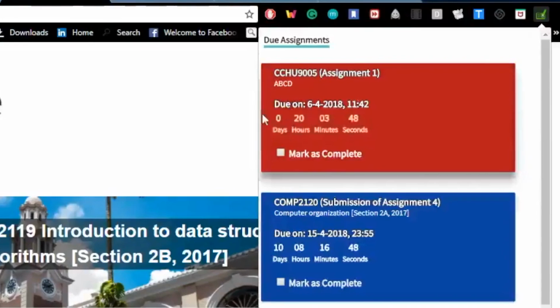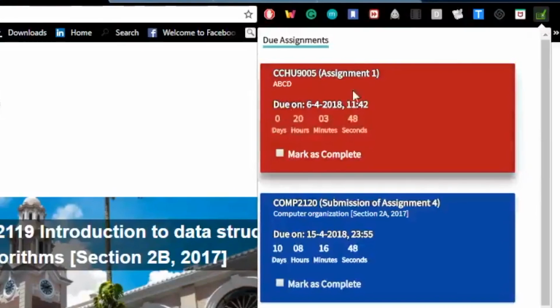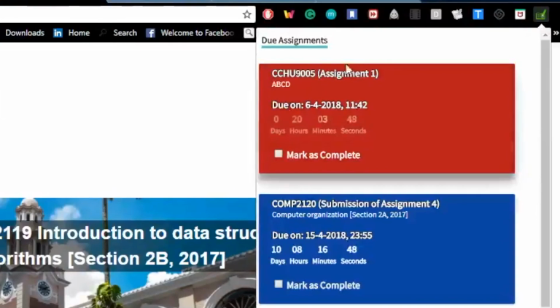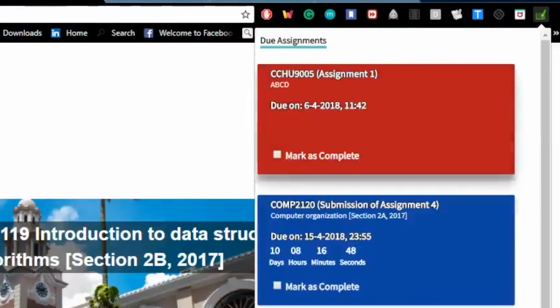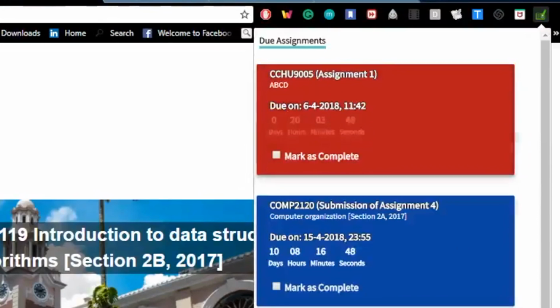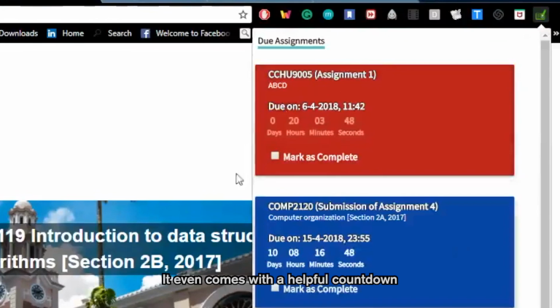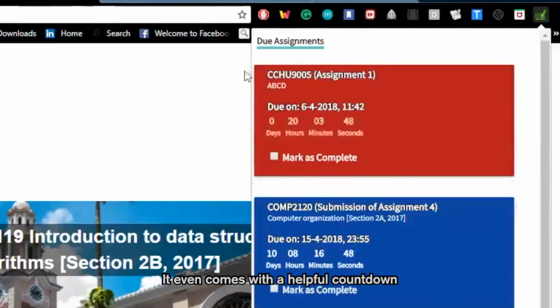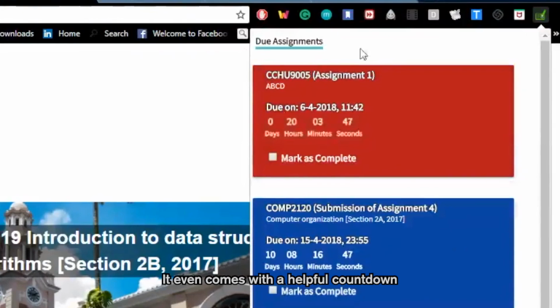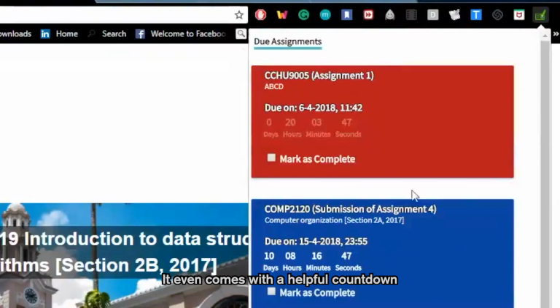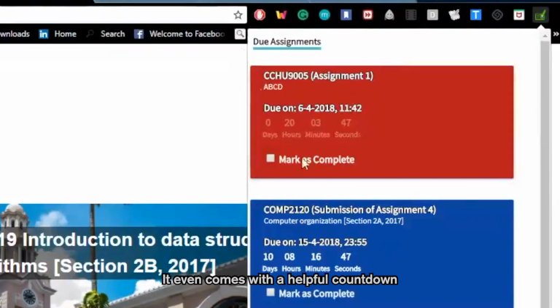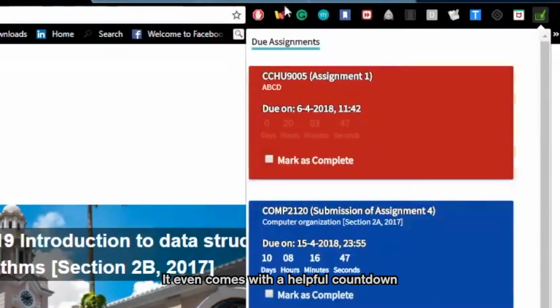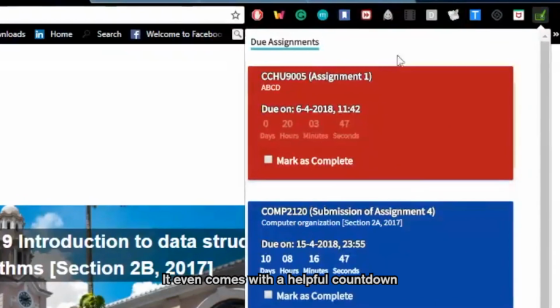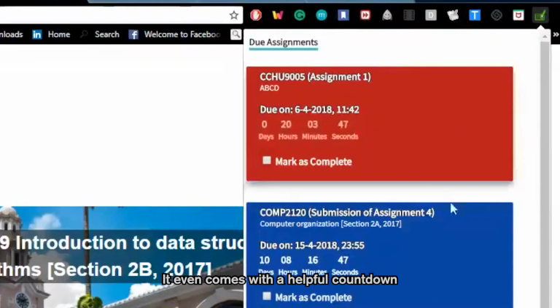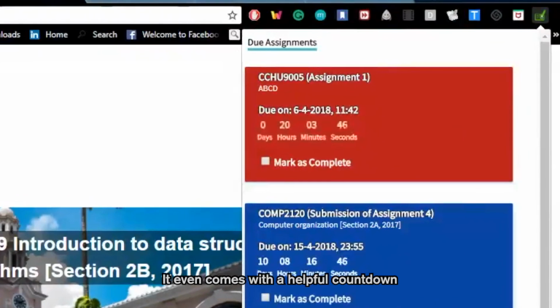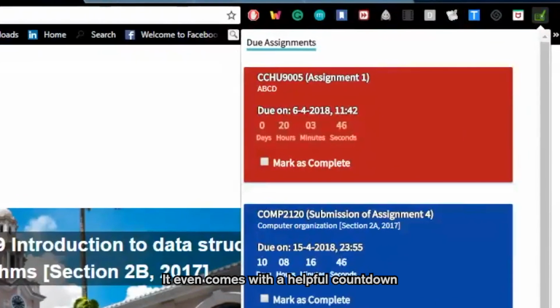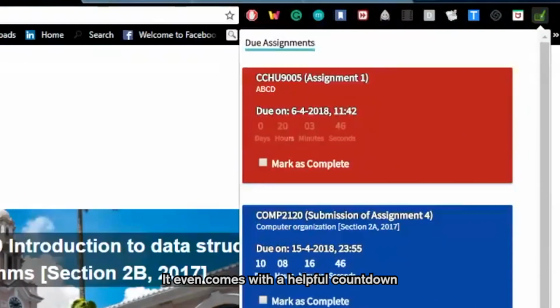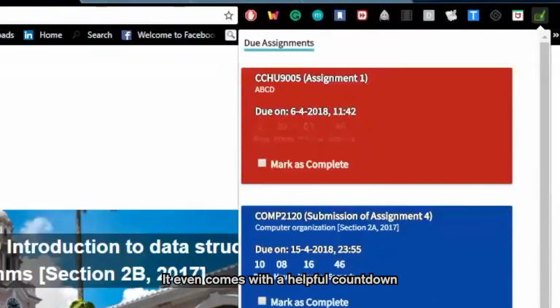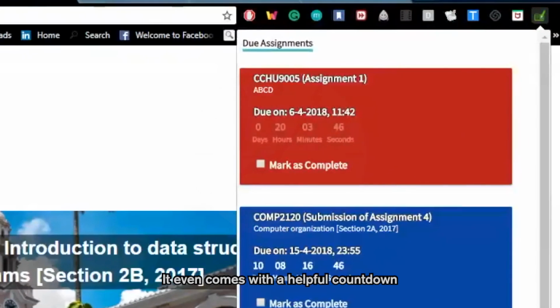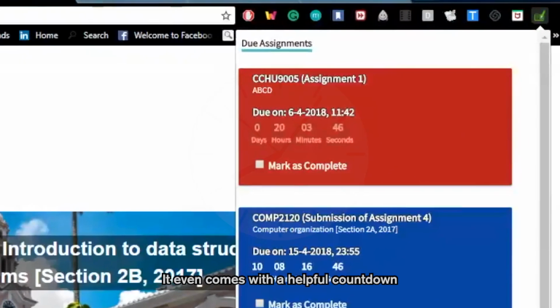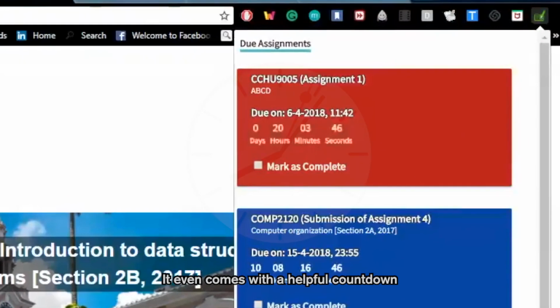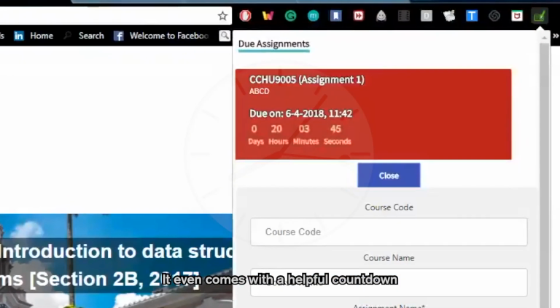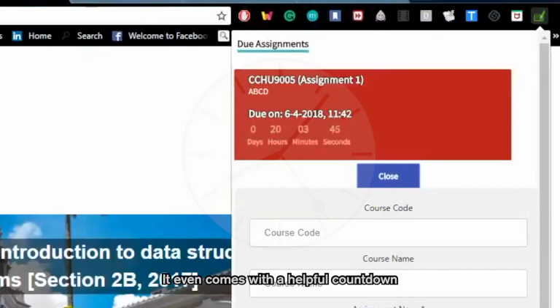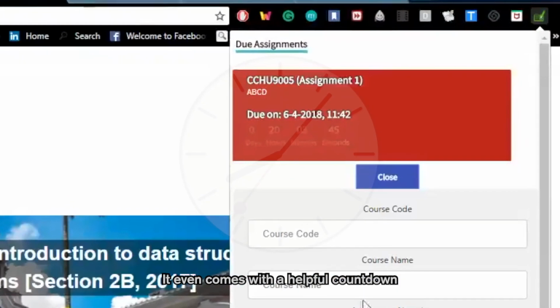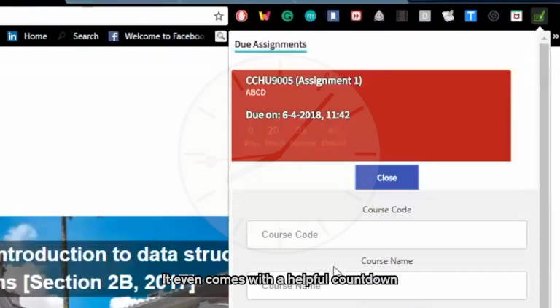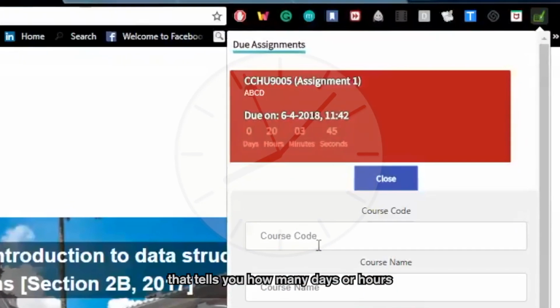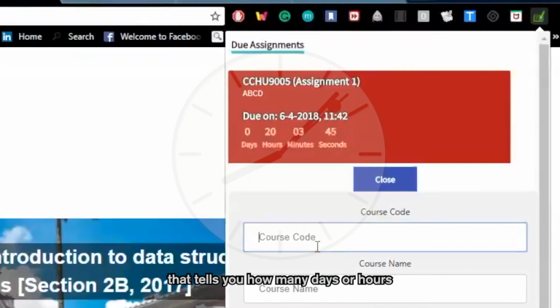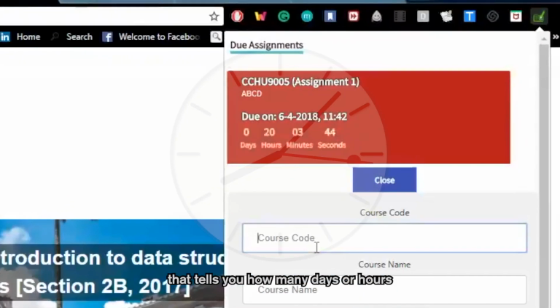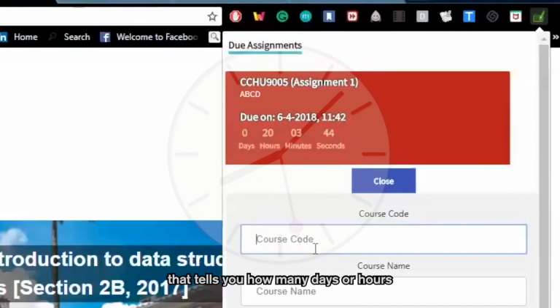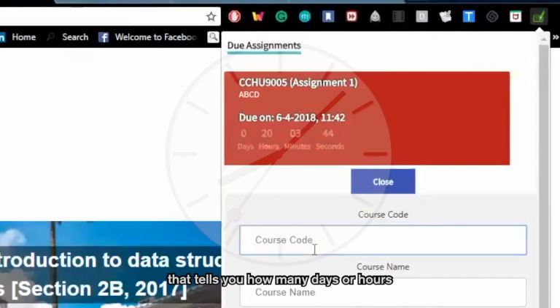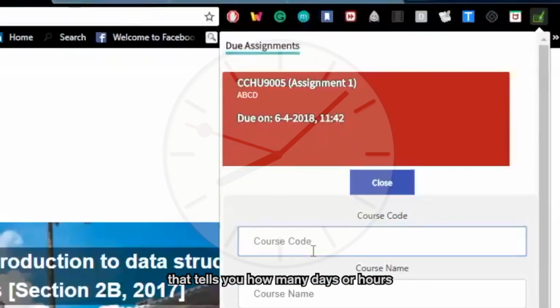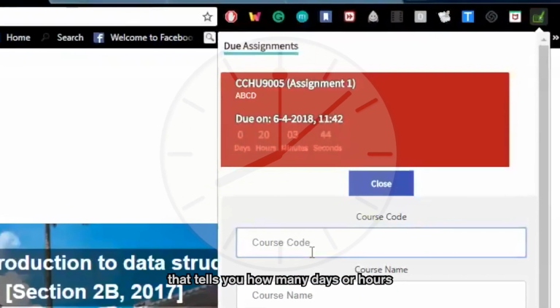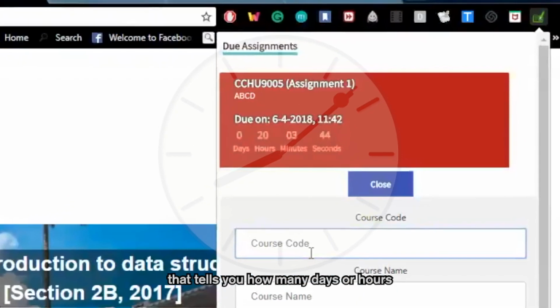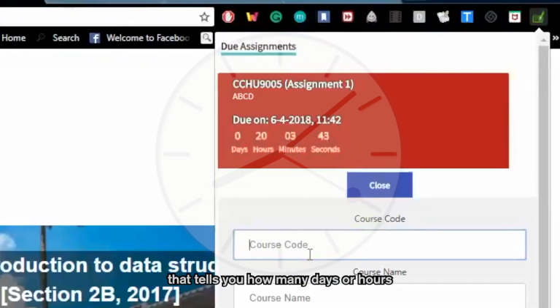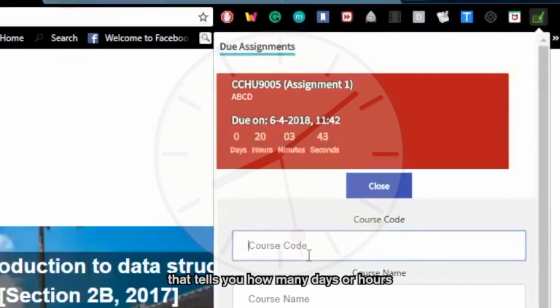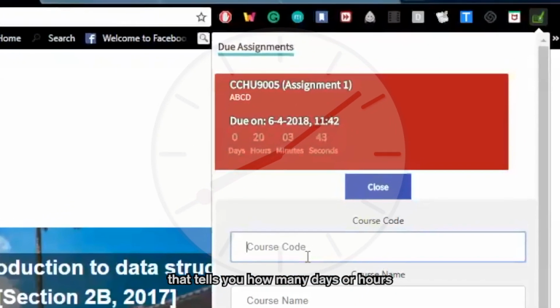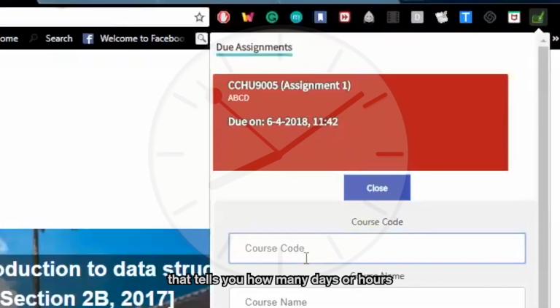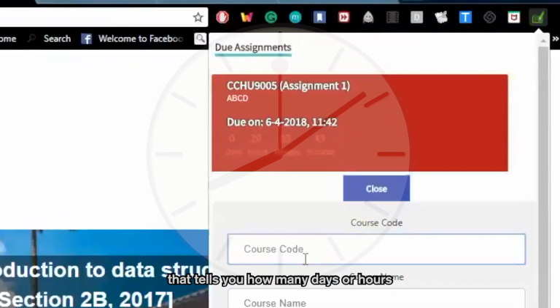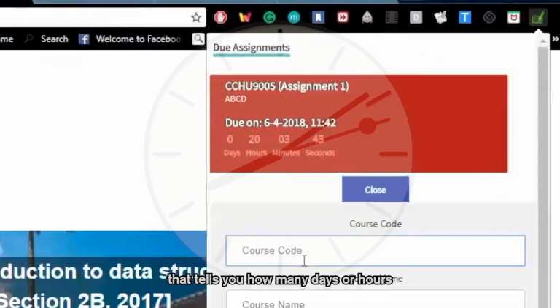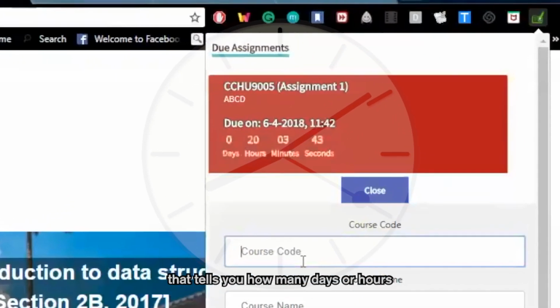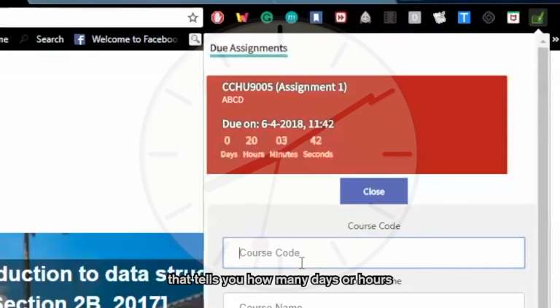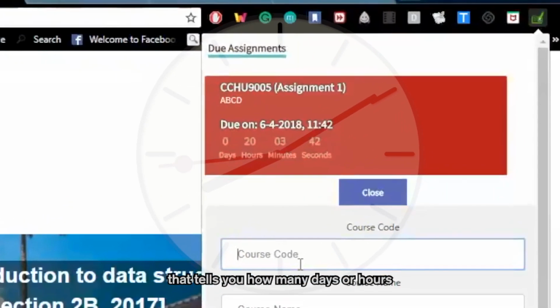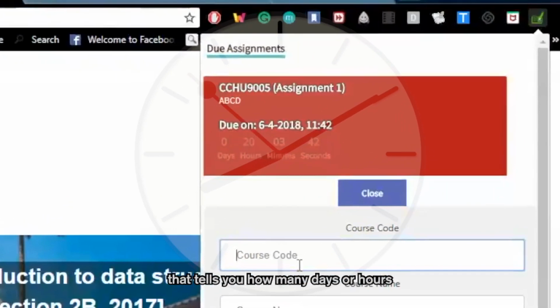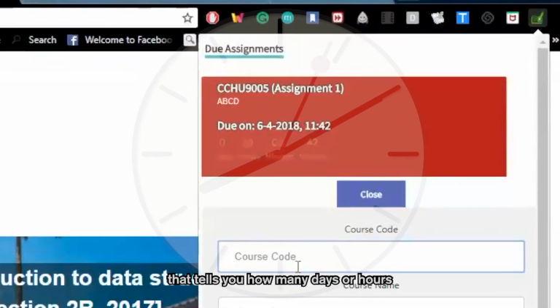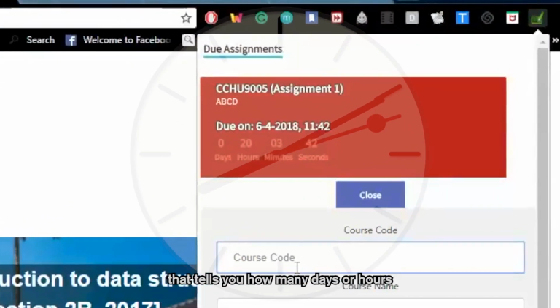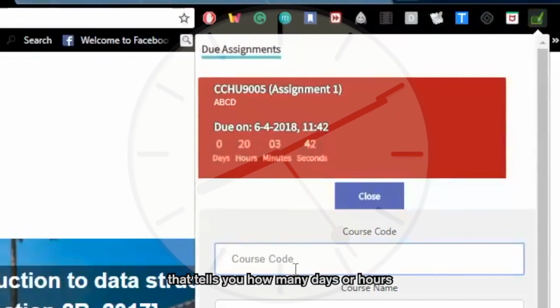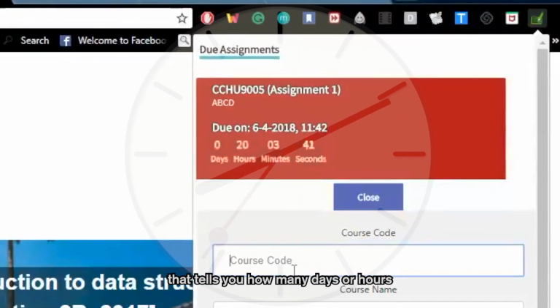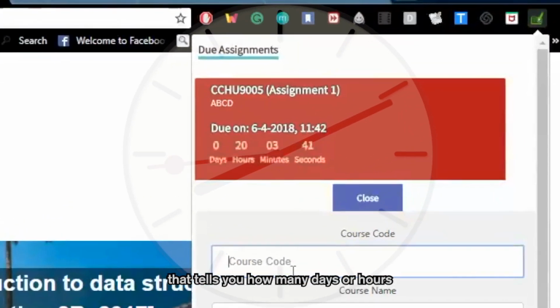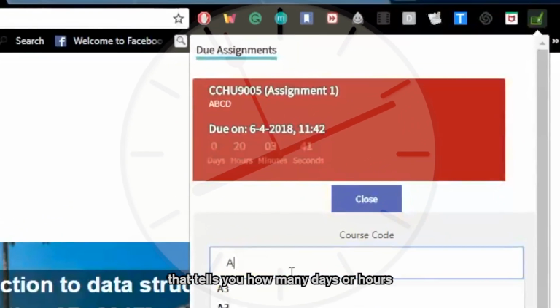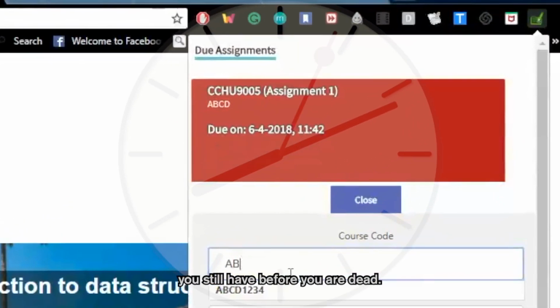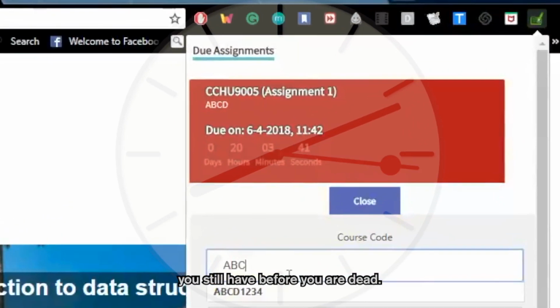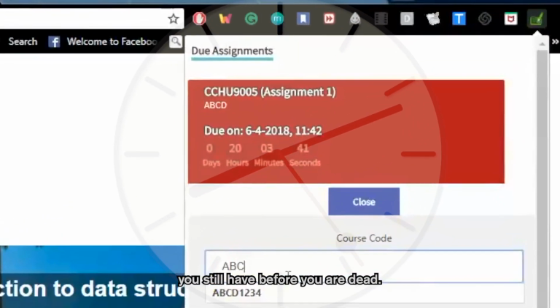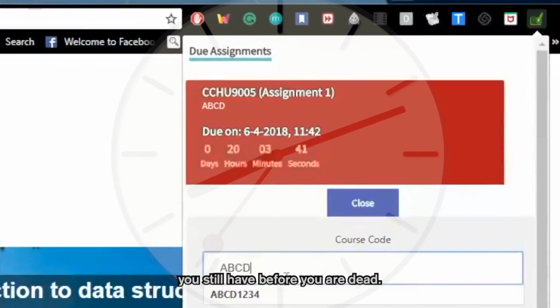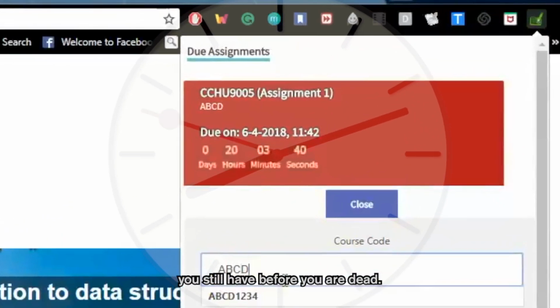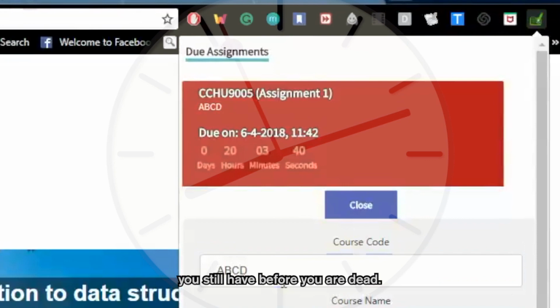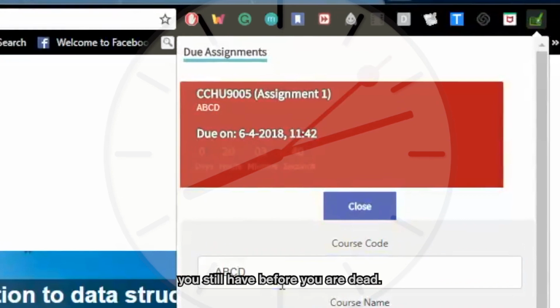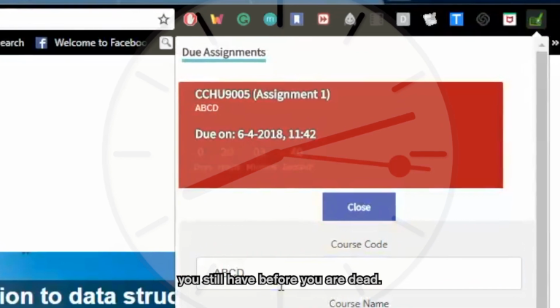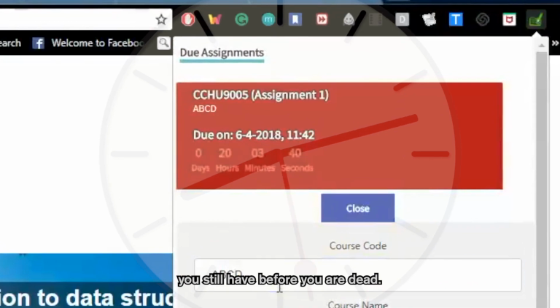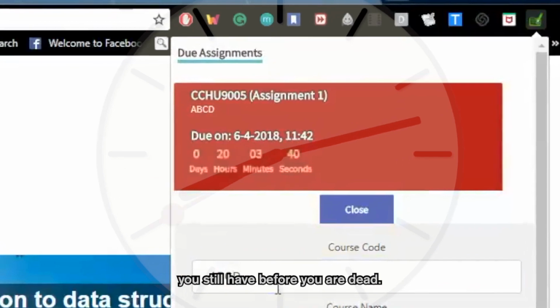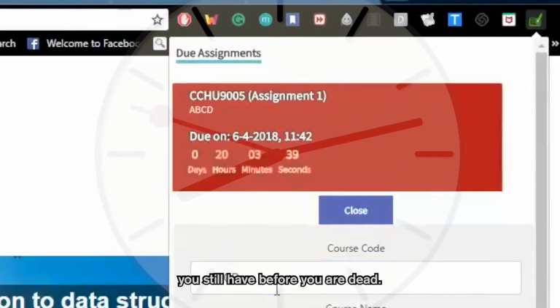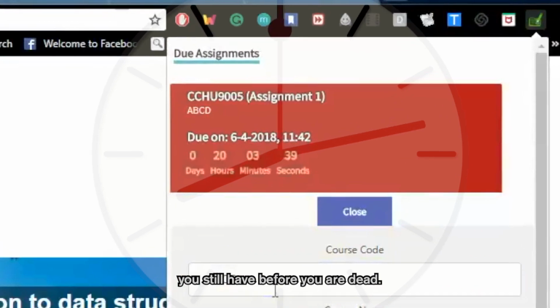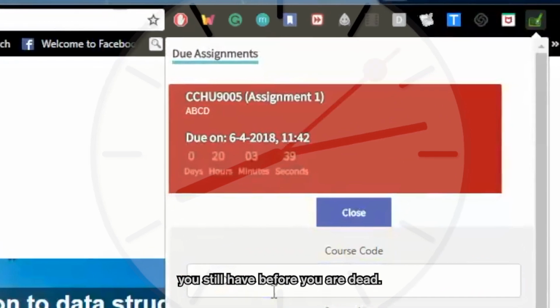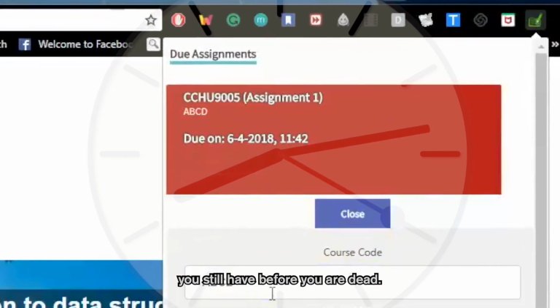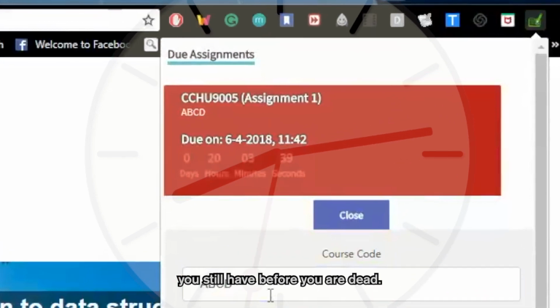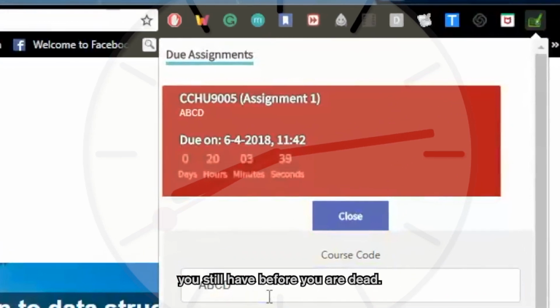It even comes with a helpful countdown that tells you how many days or hours you still have before you are dead.